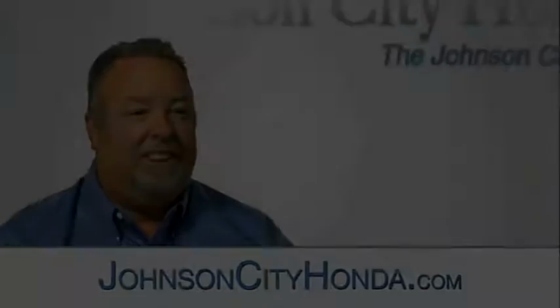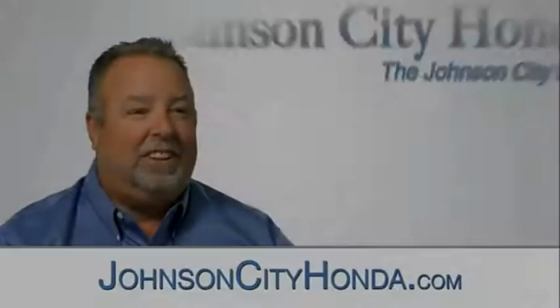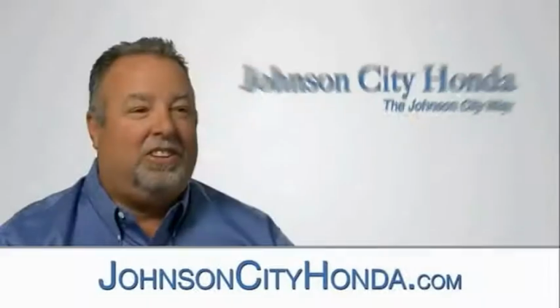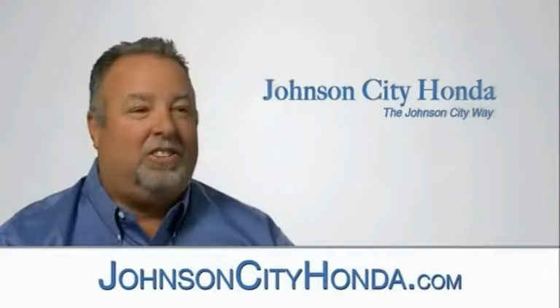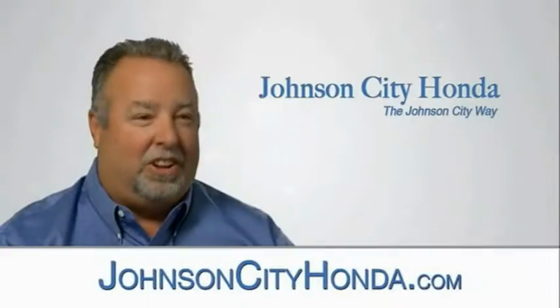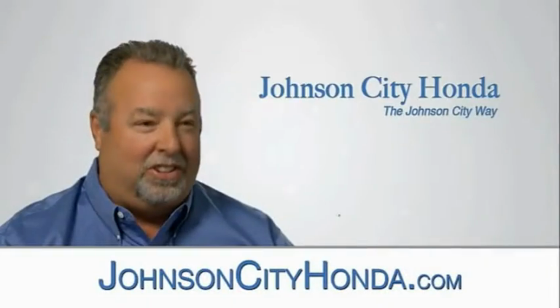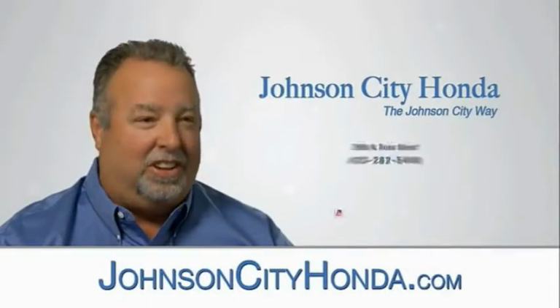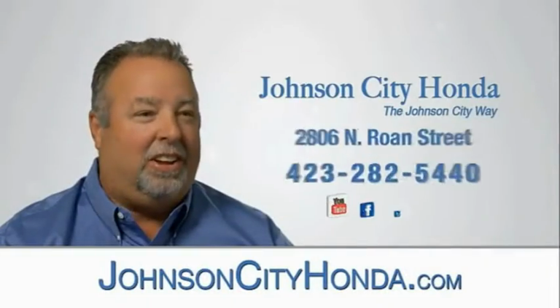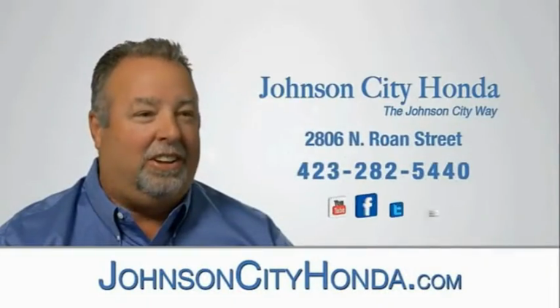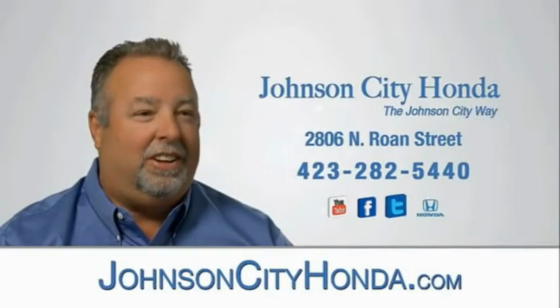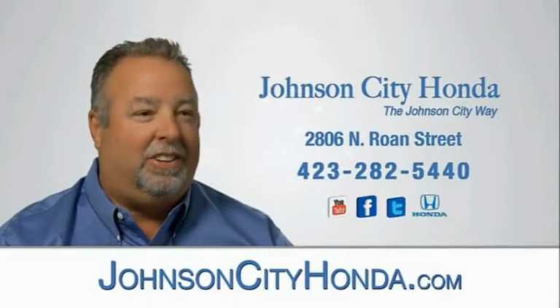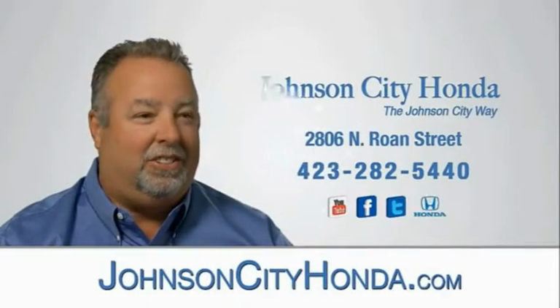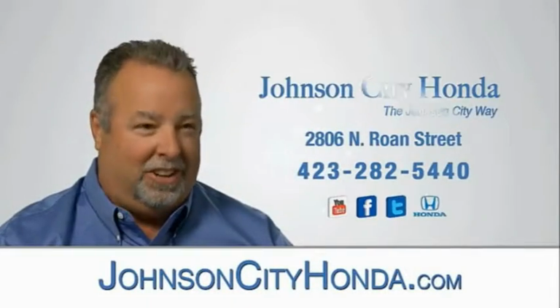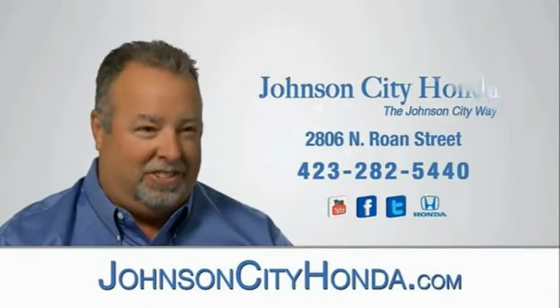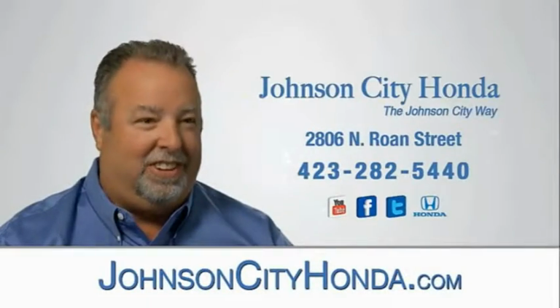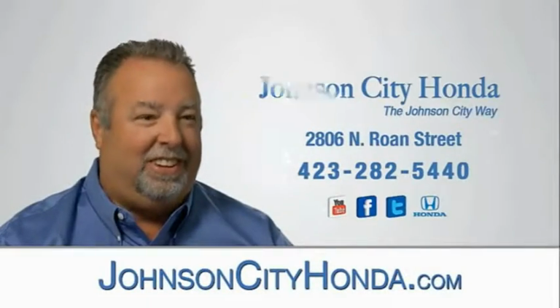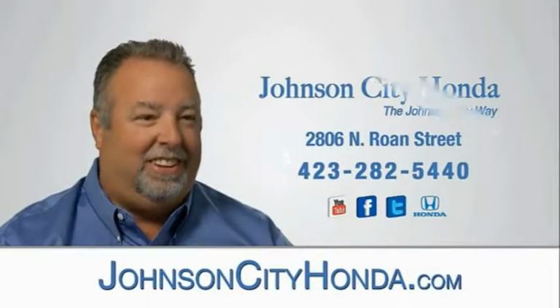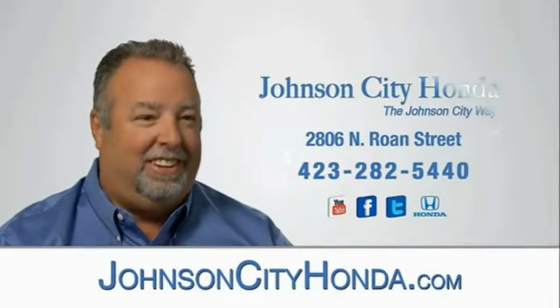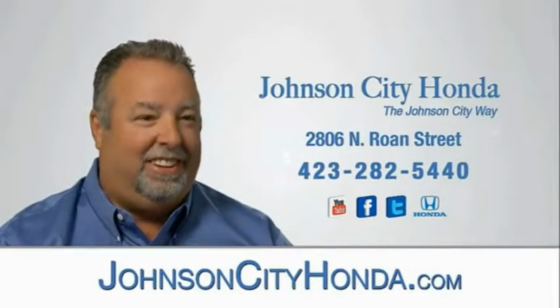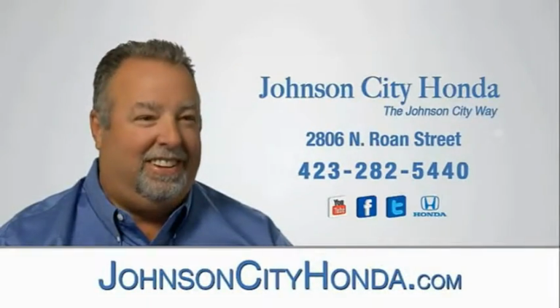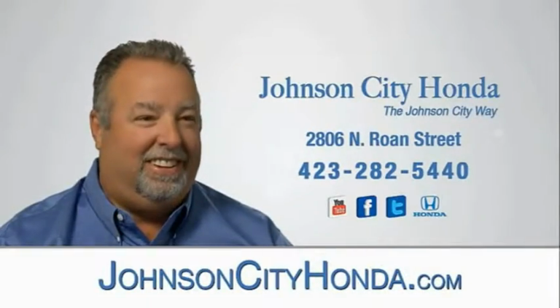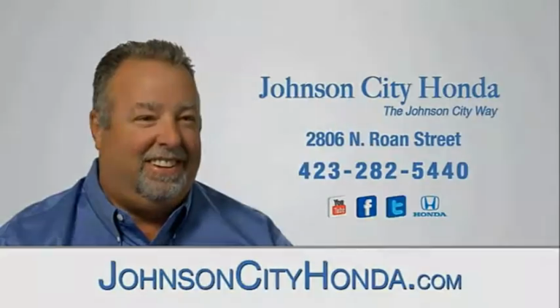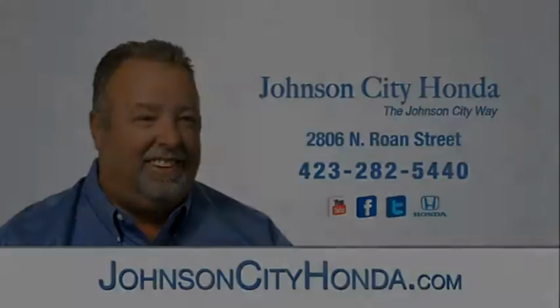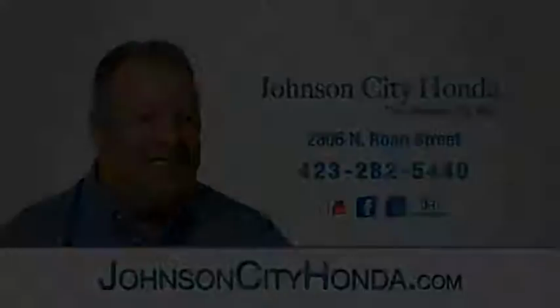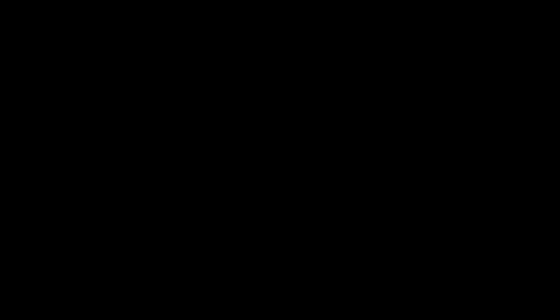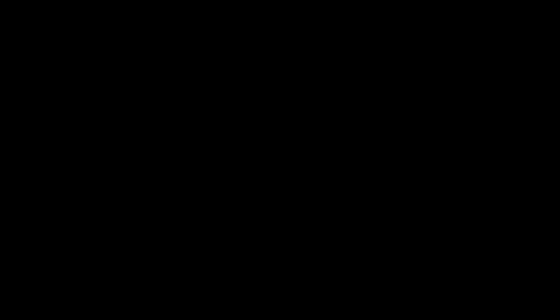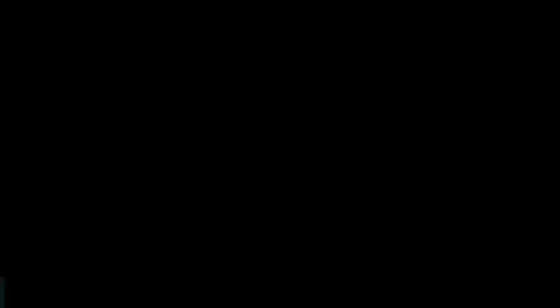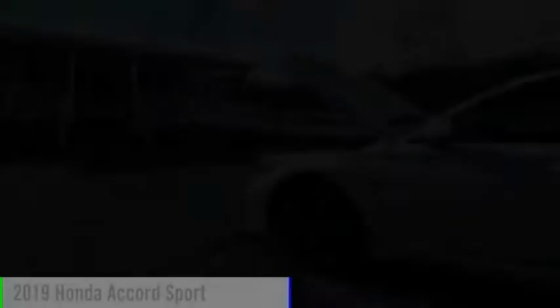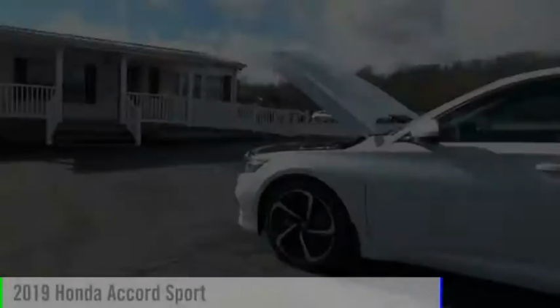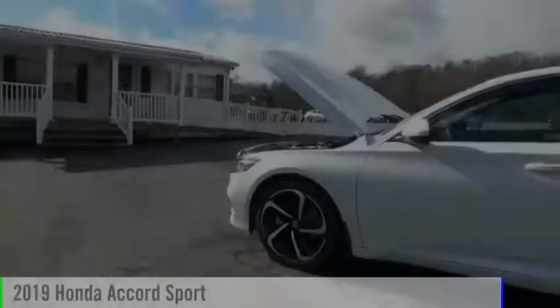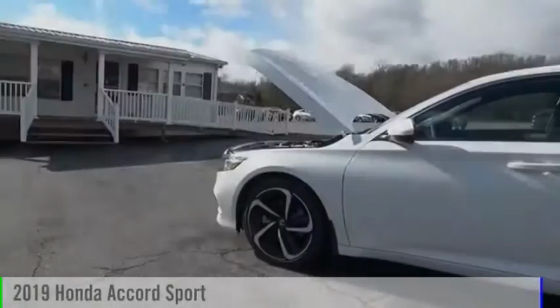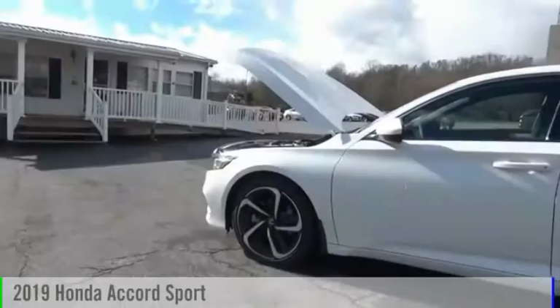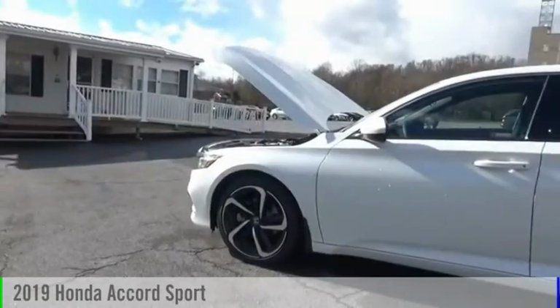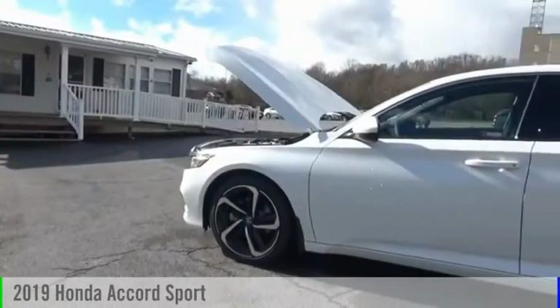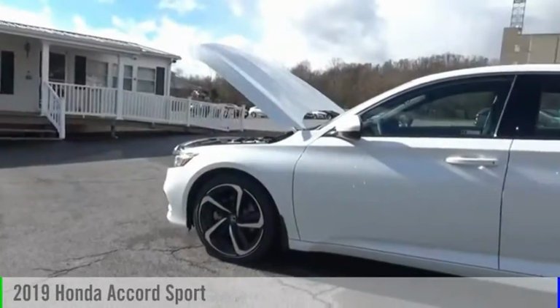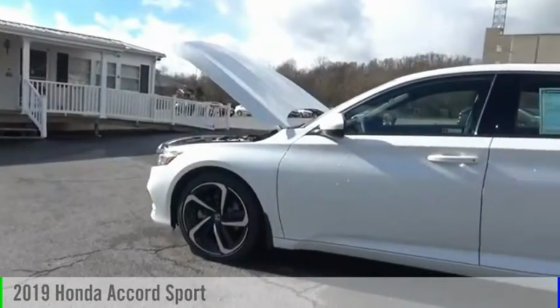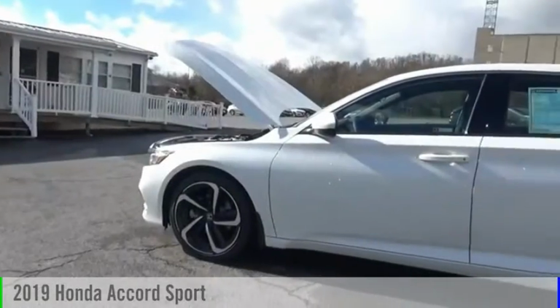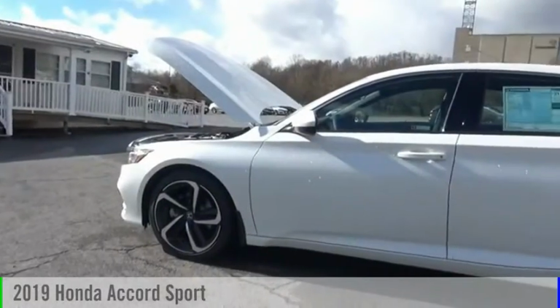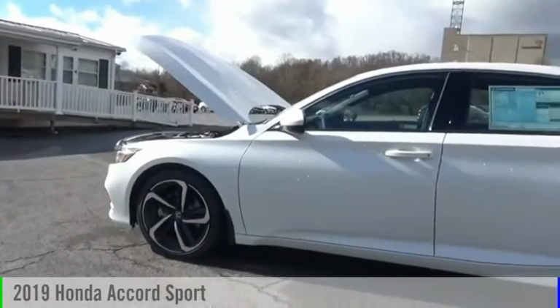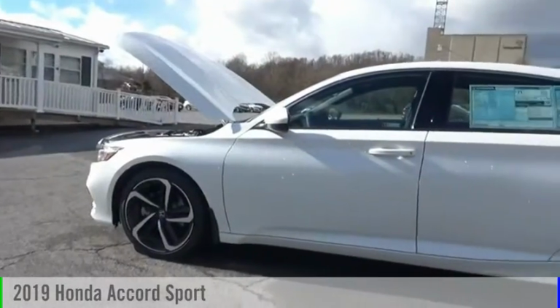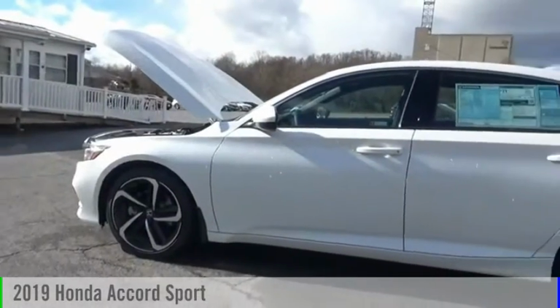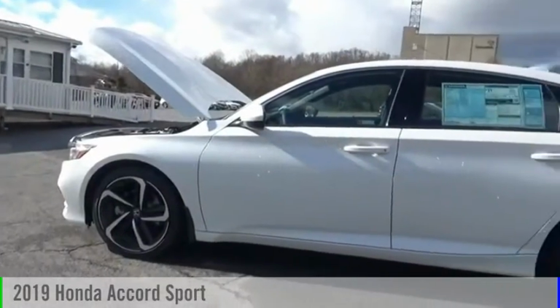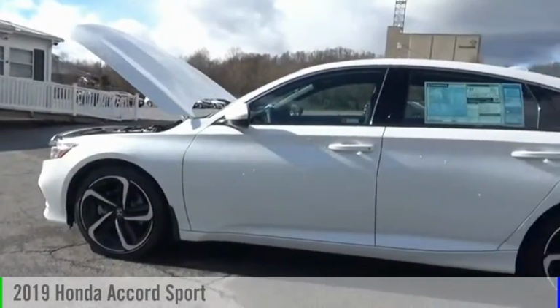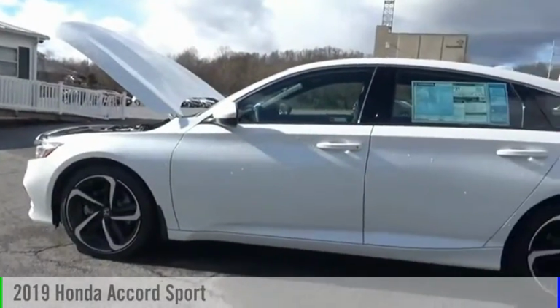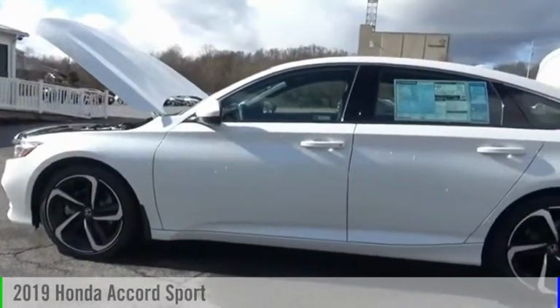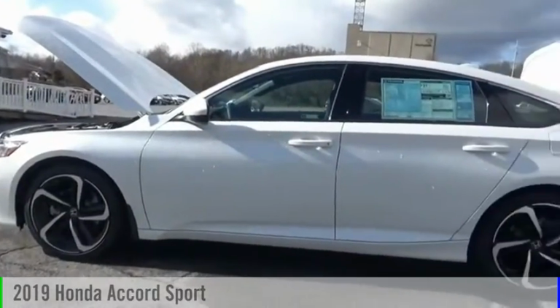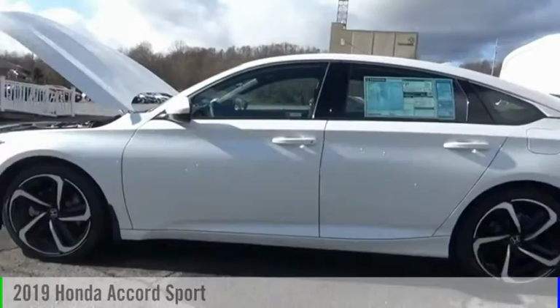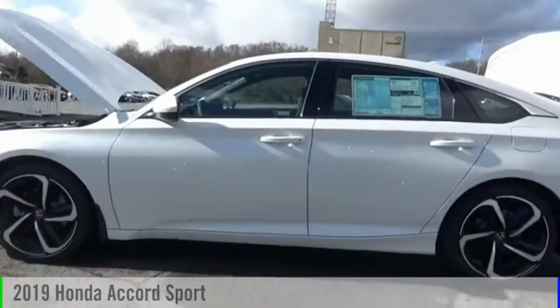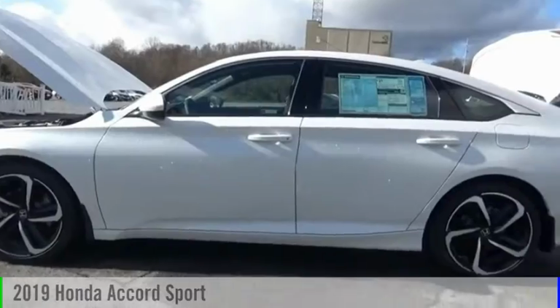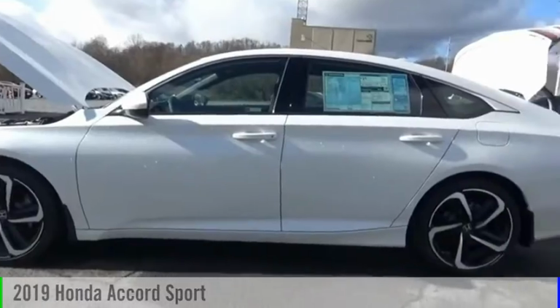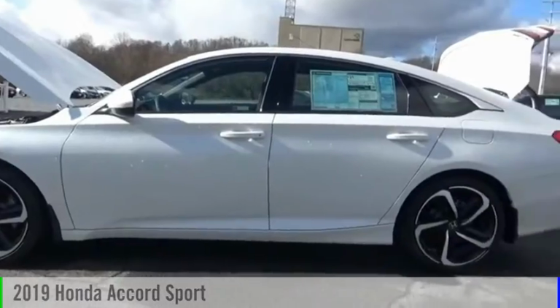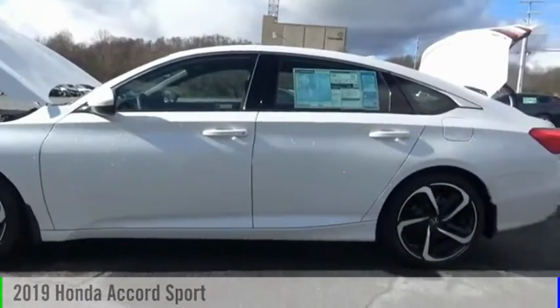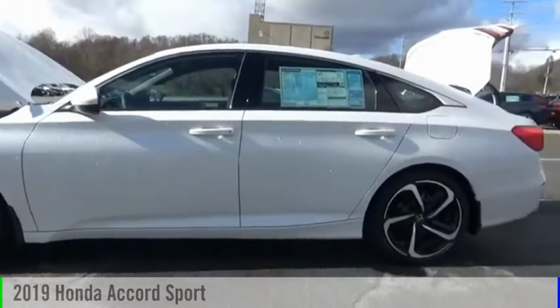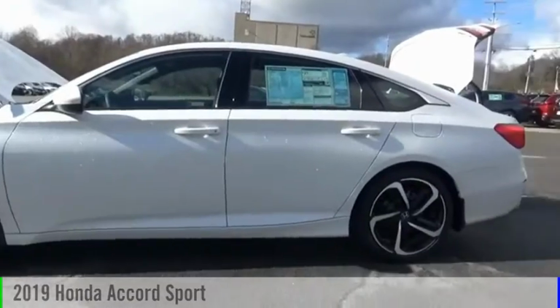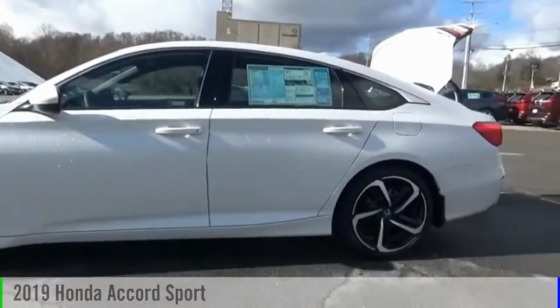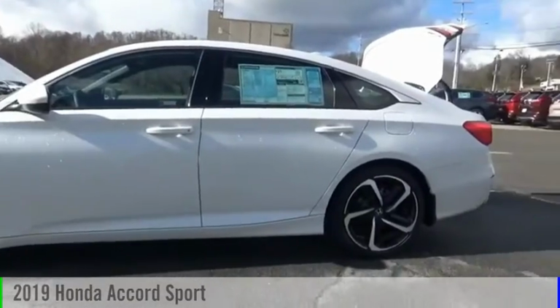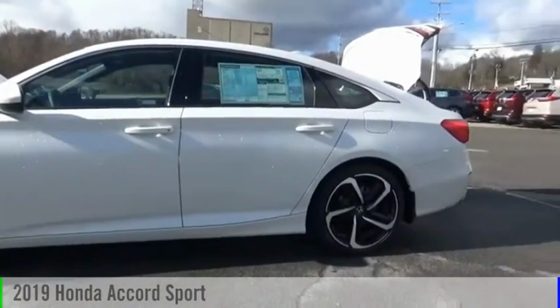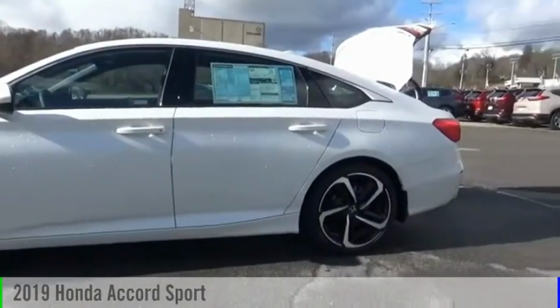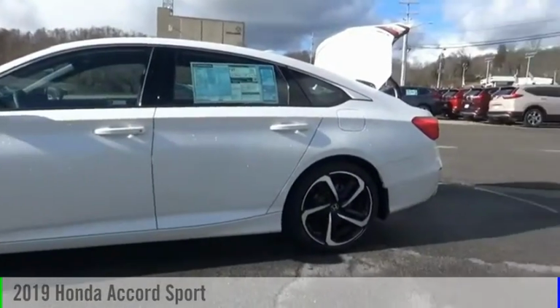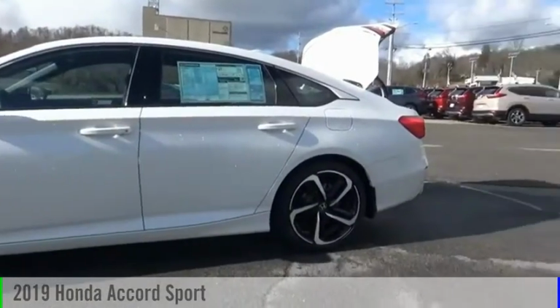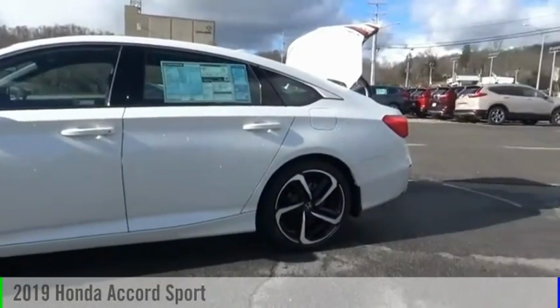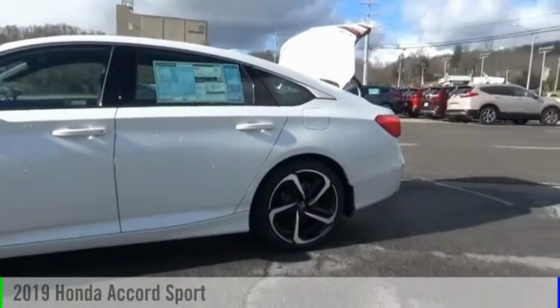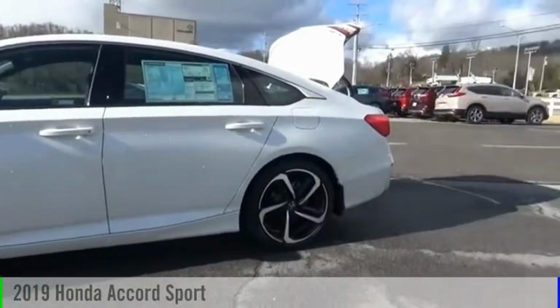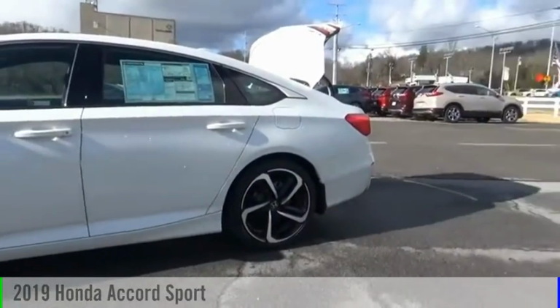Johnson City Honda, Johnson City. Take a ride in the 2019 Accord.